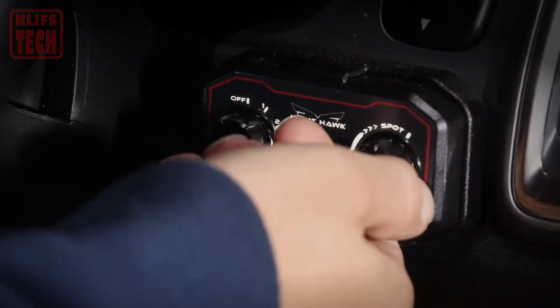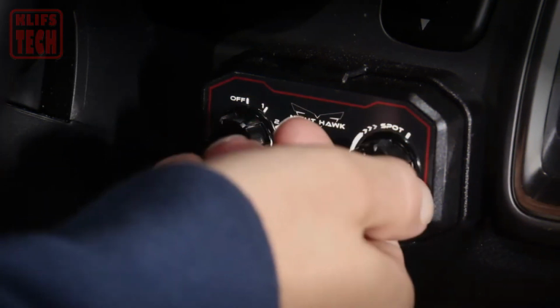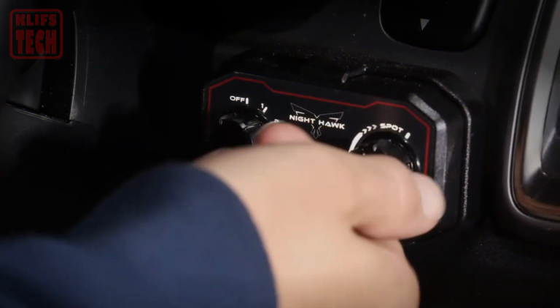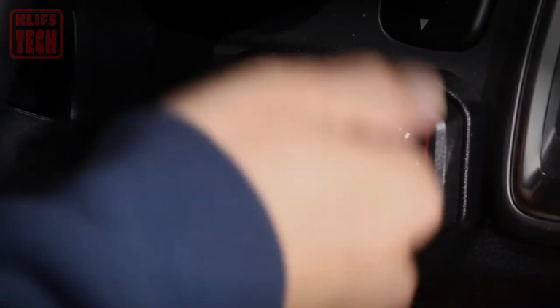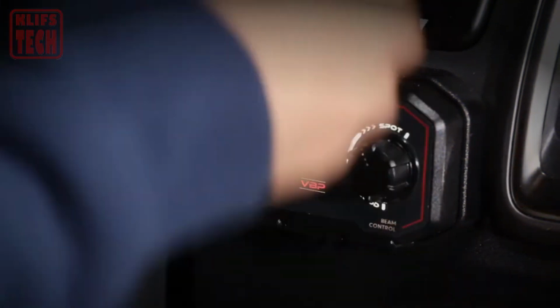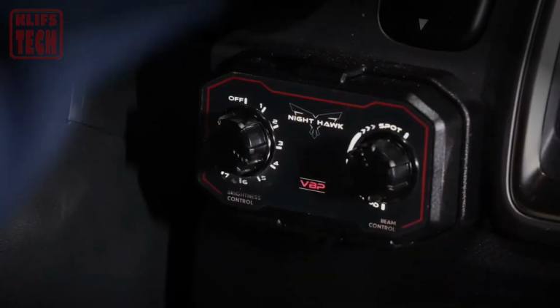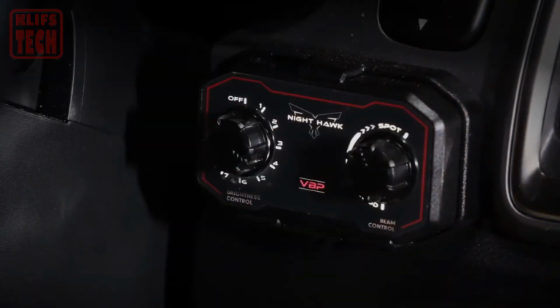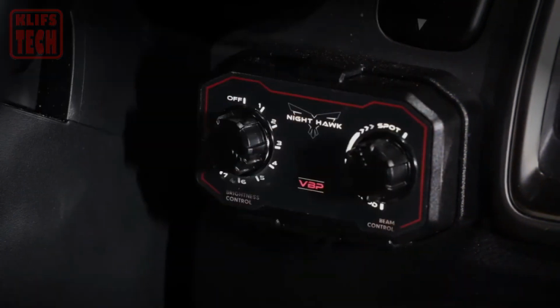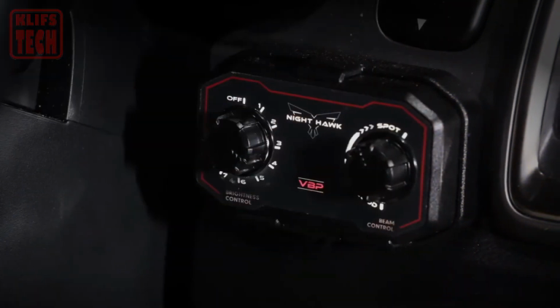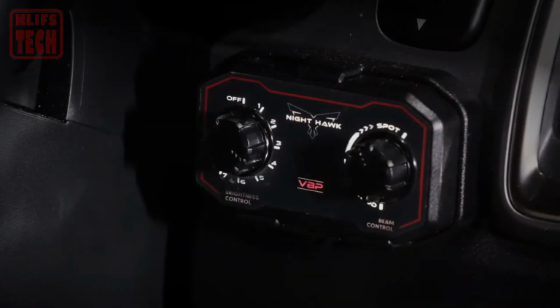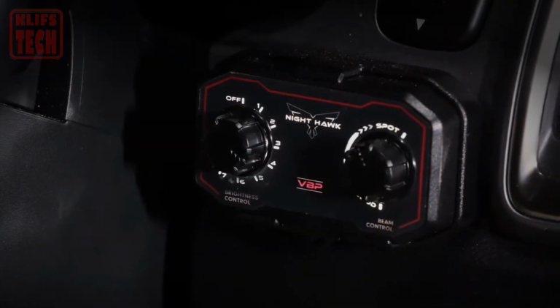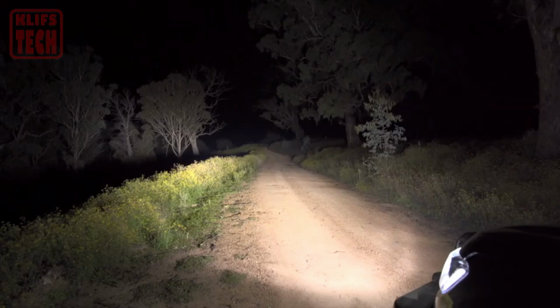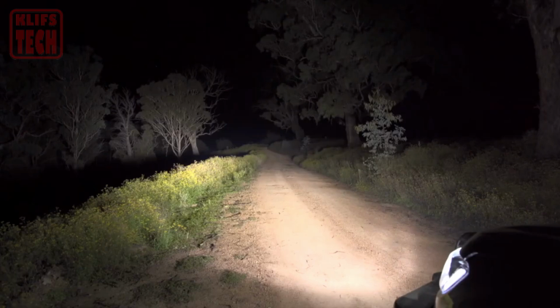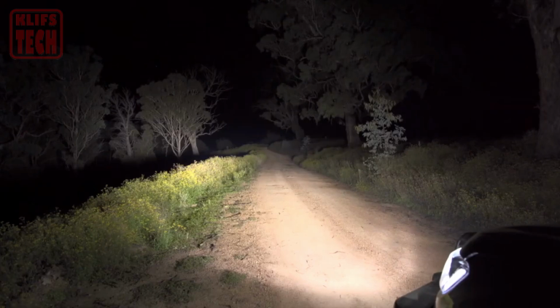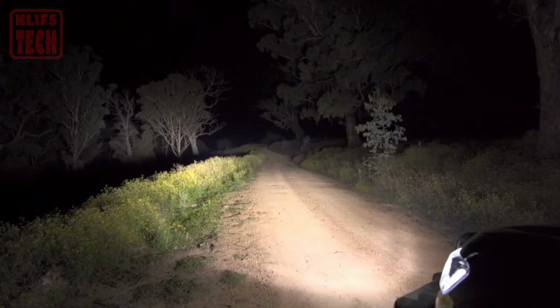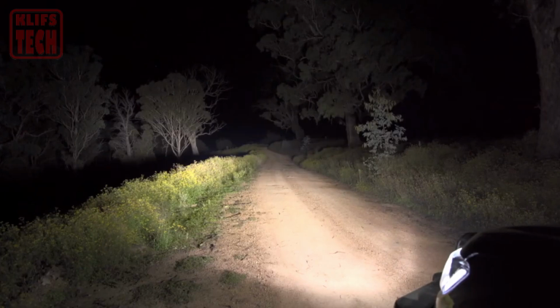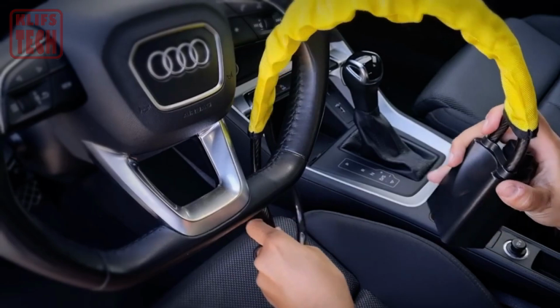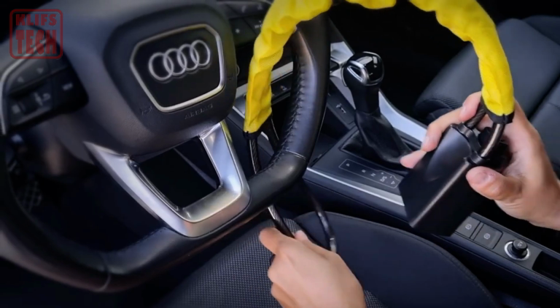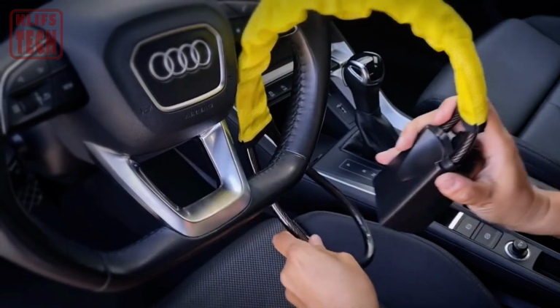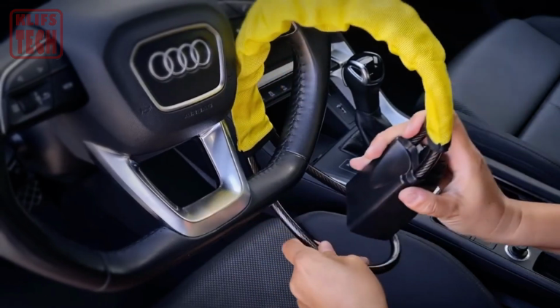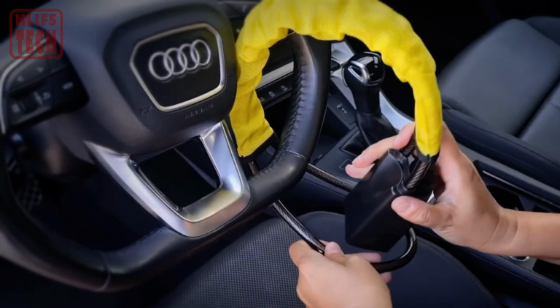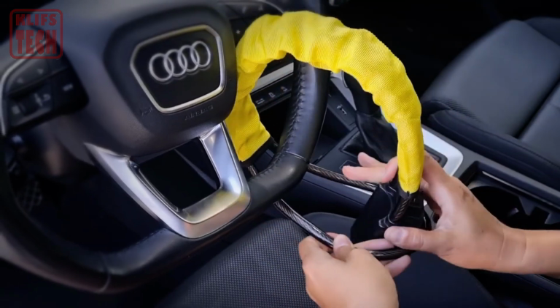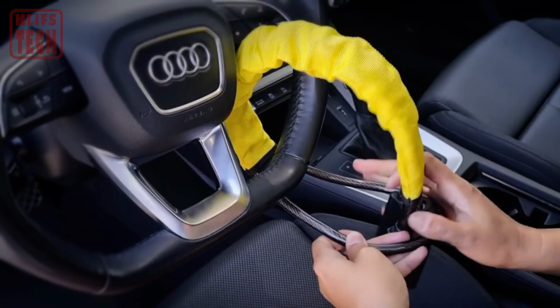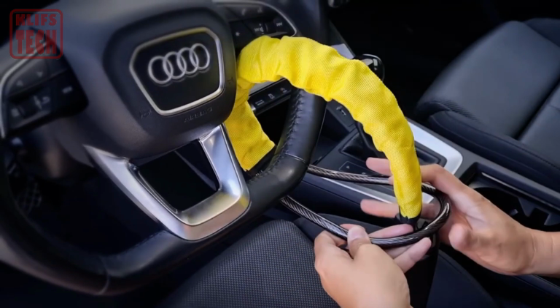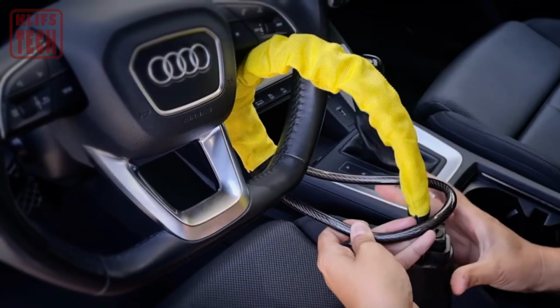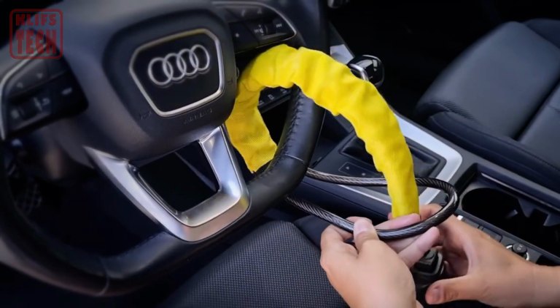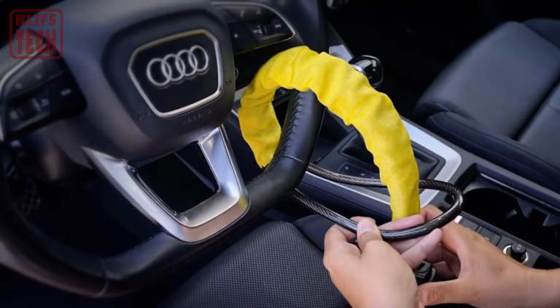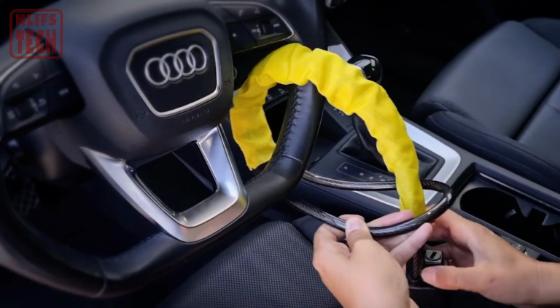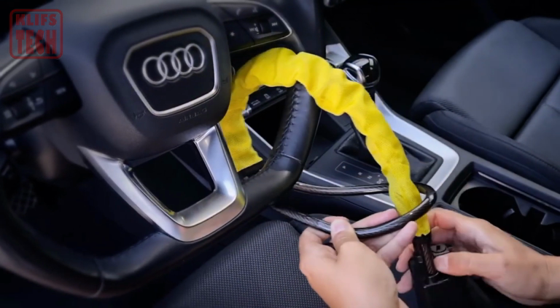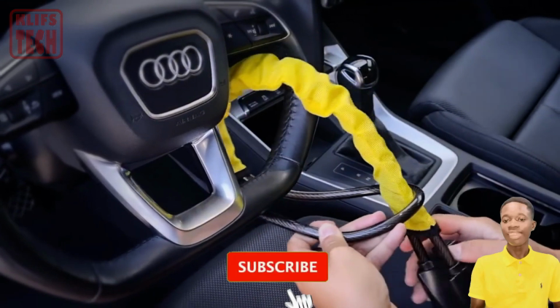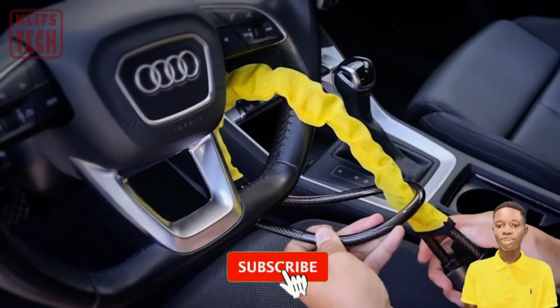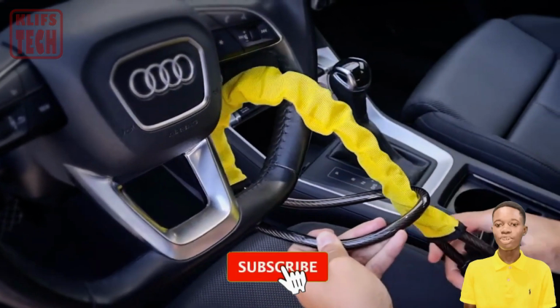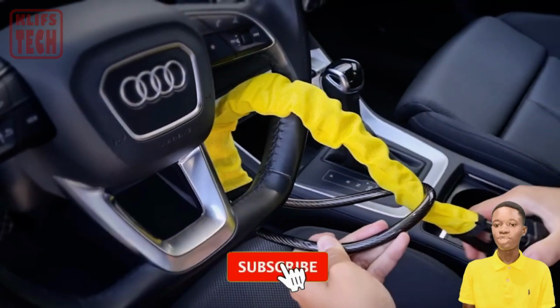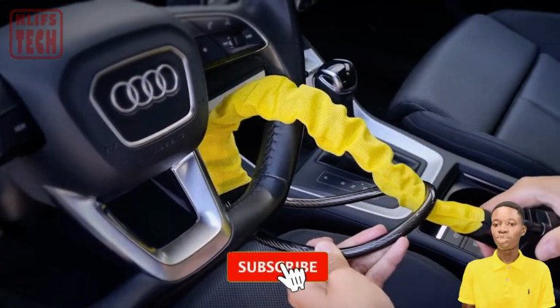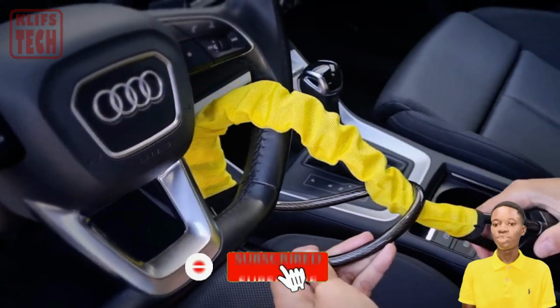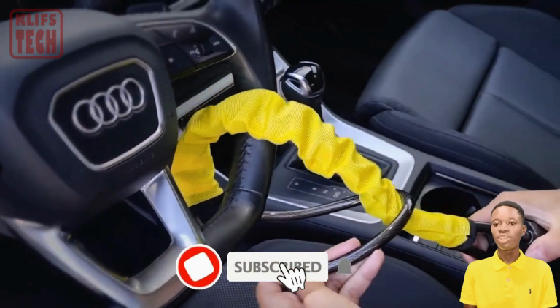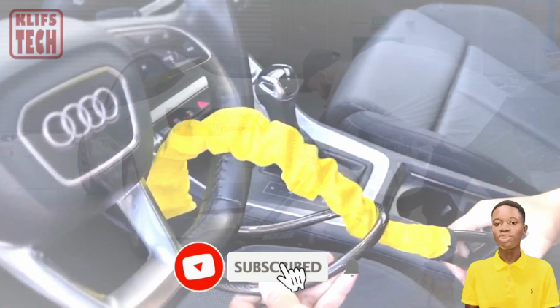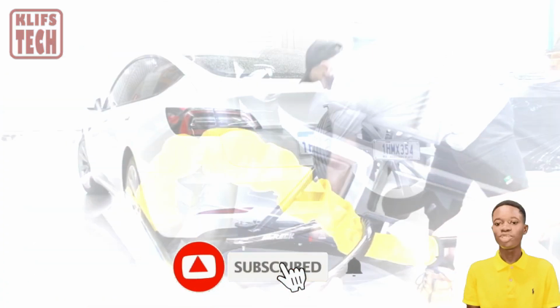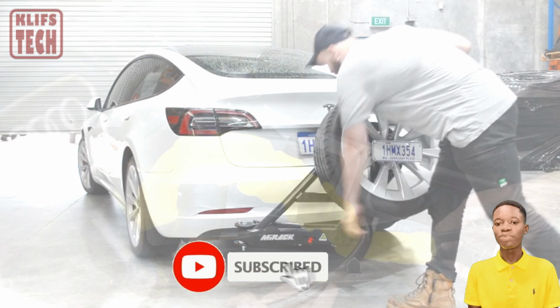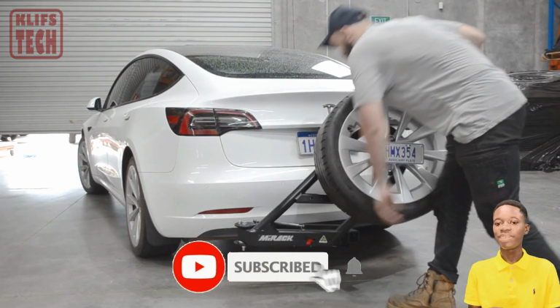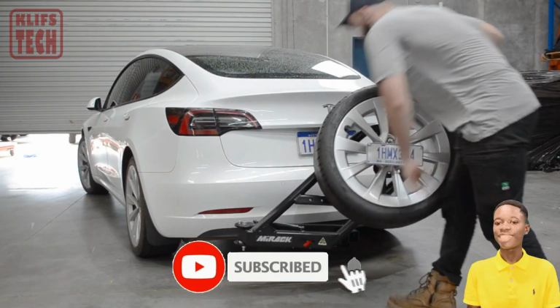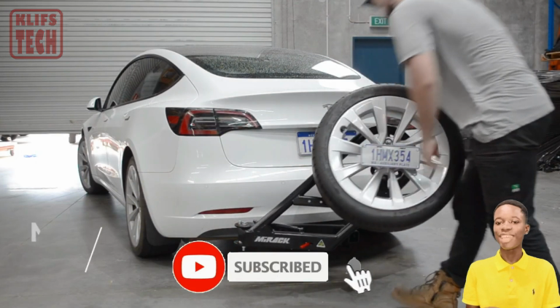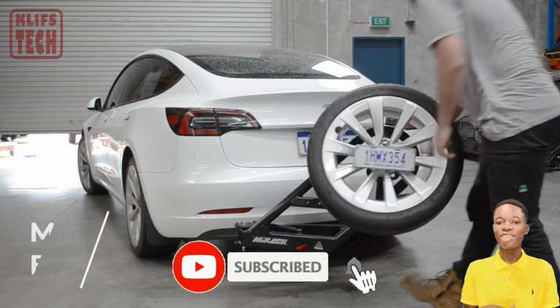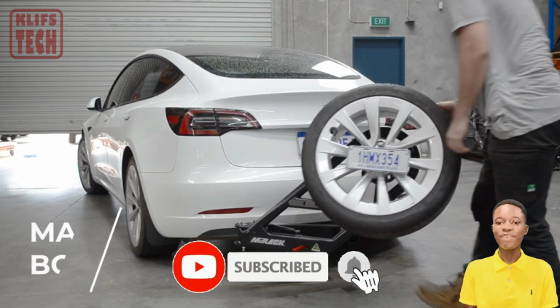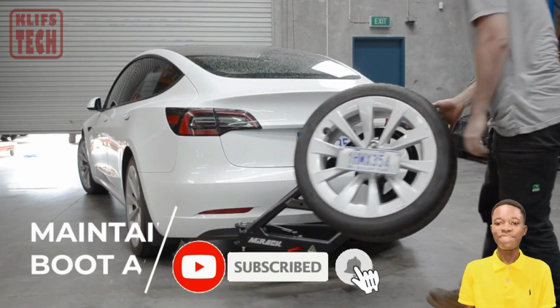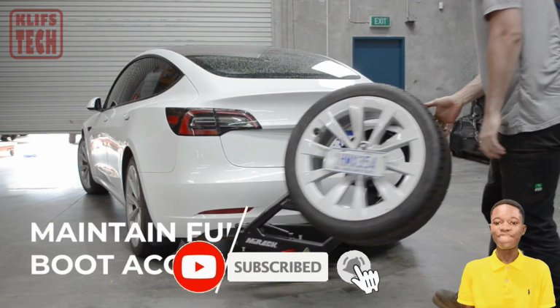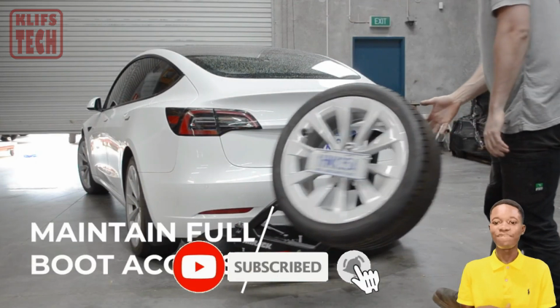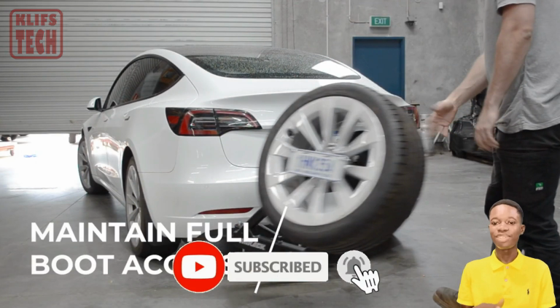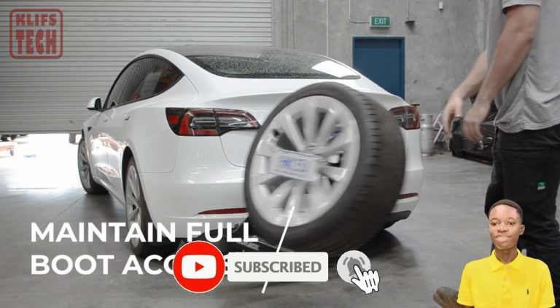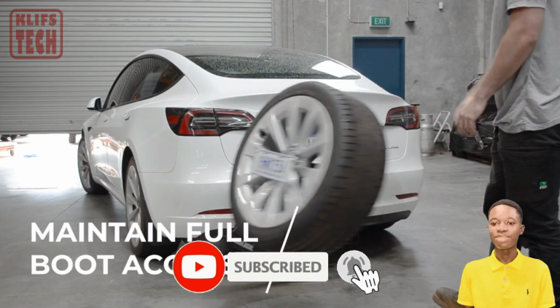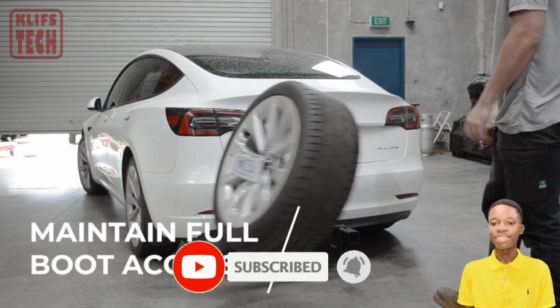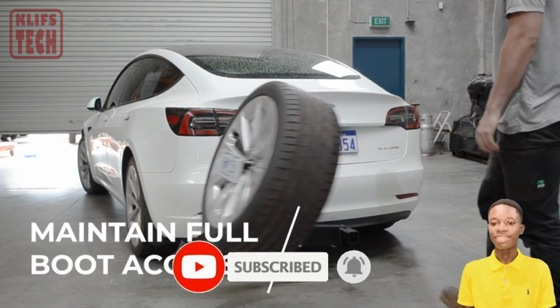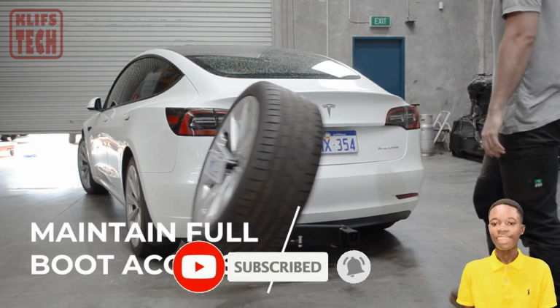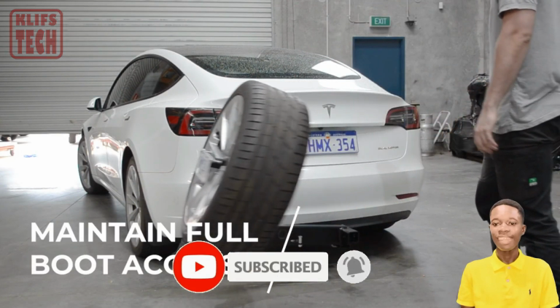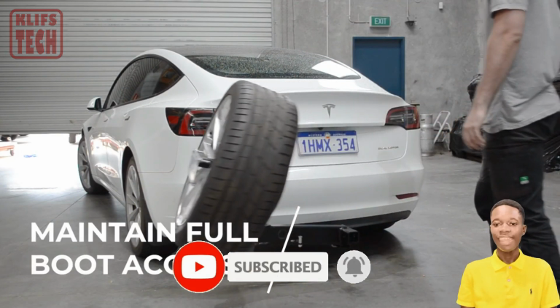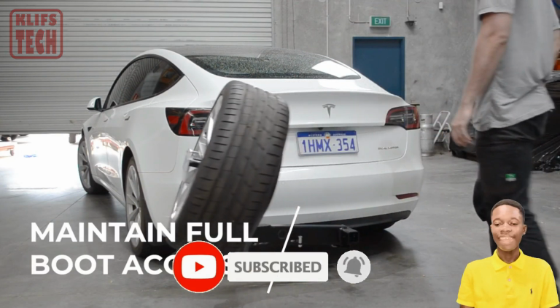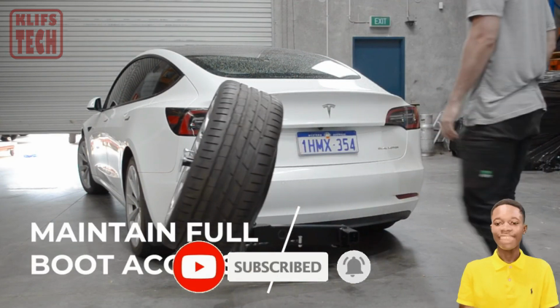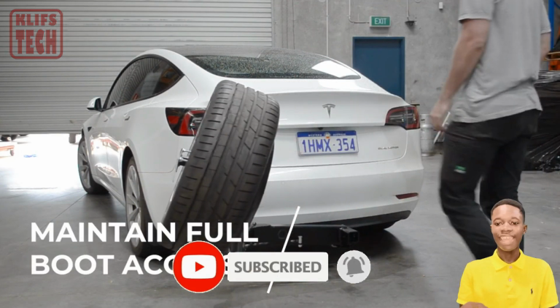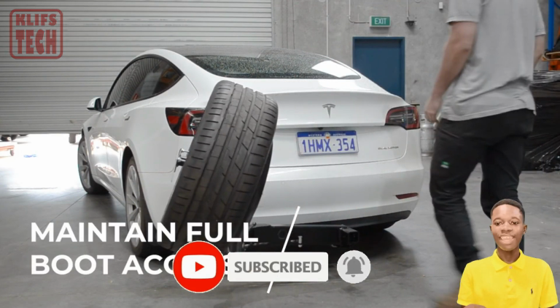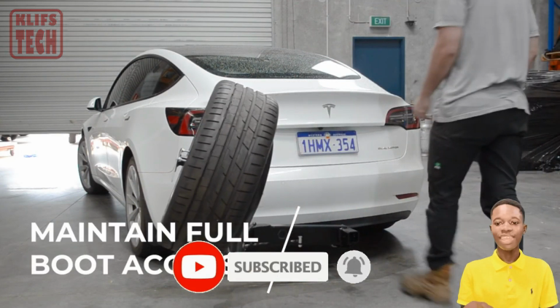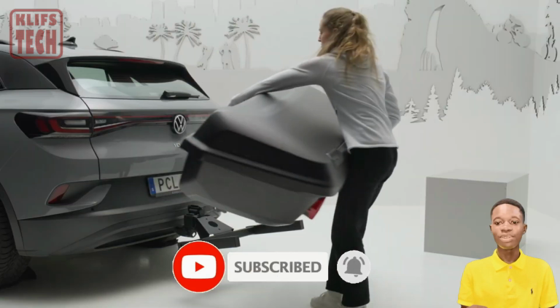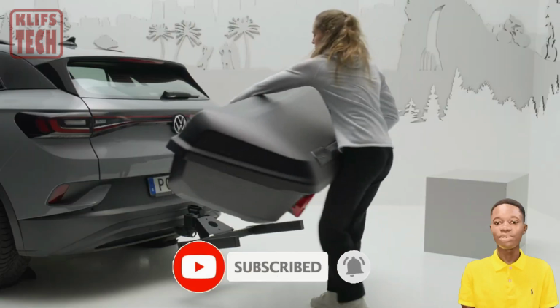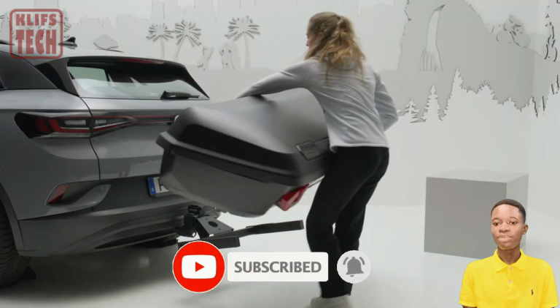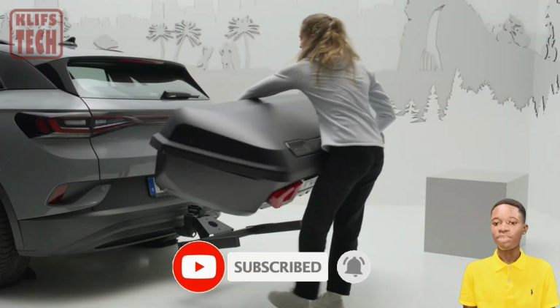If today is the first time showing up on the channel, don't forget to subscribe and hit the notification bell to stay updated on our latest videos.